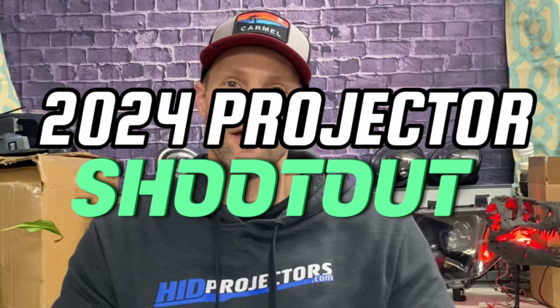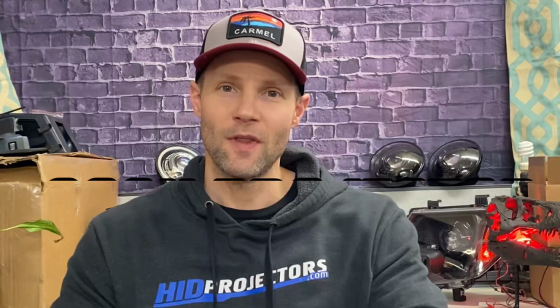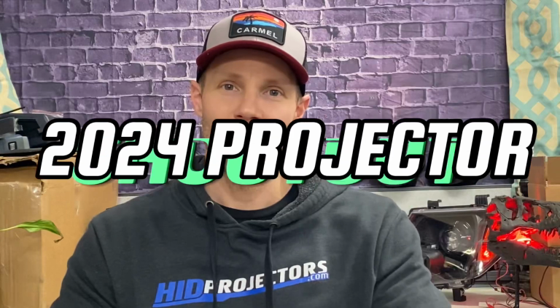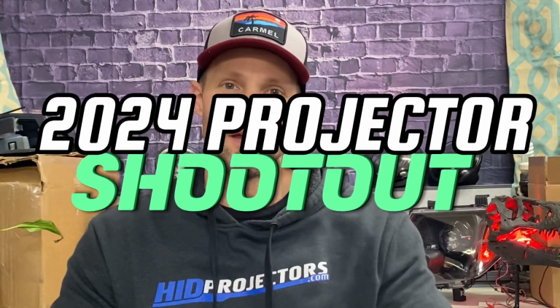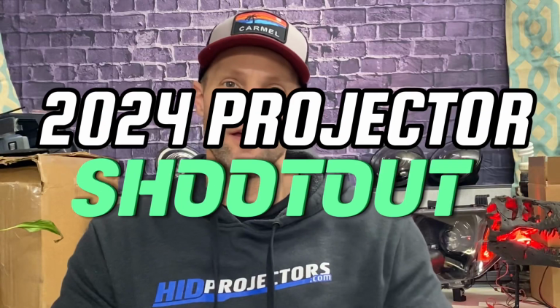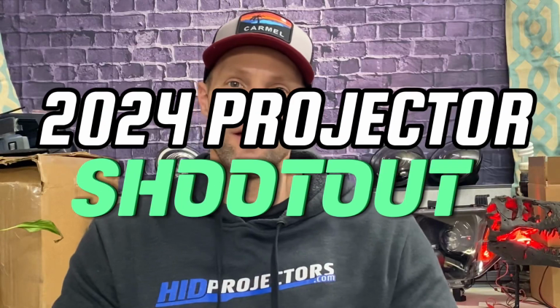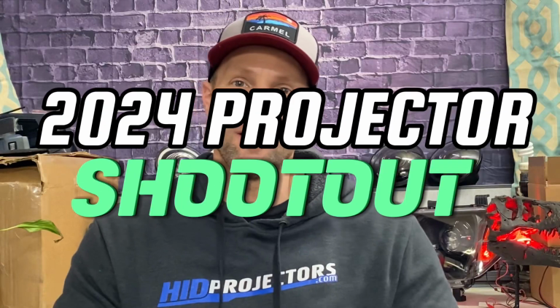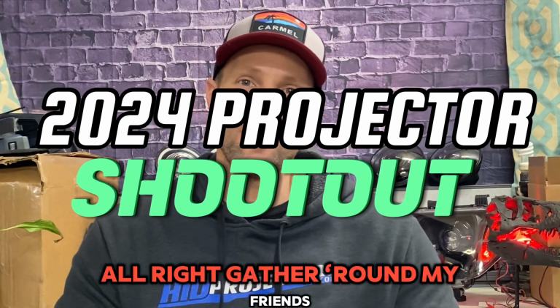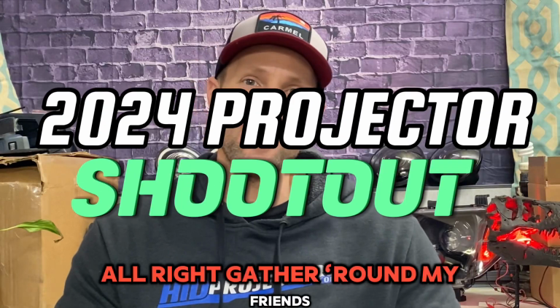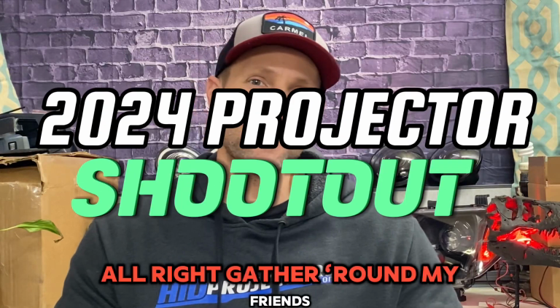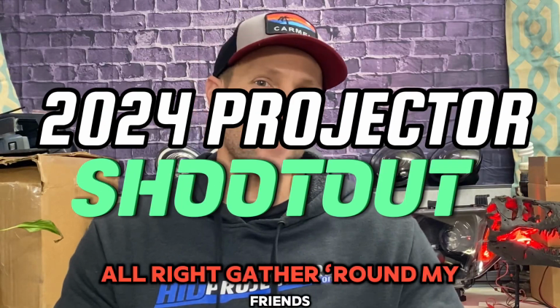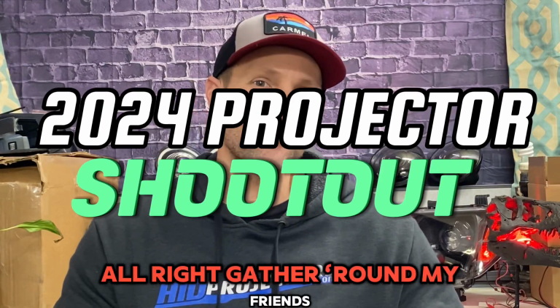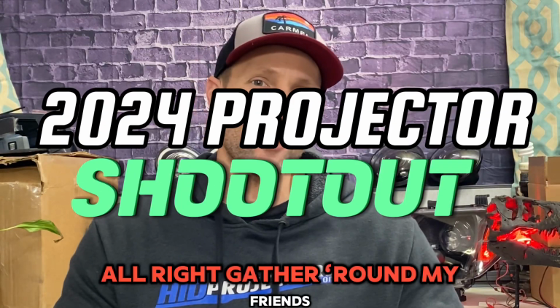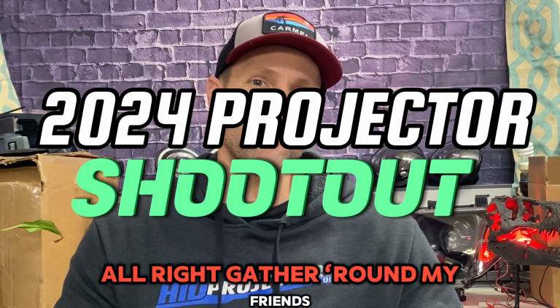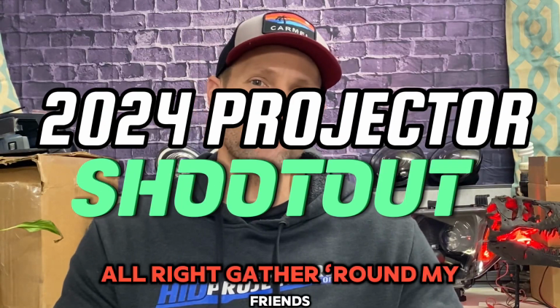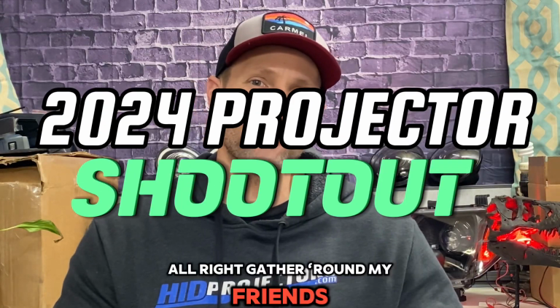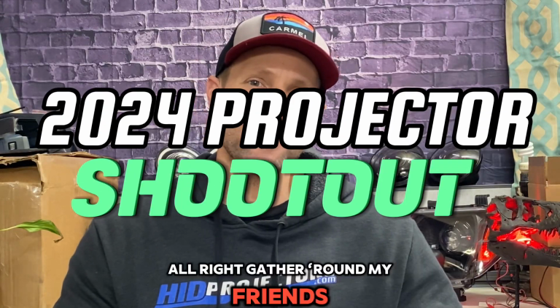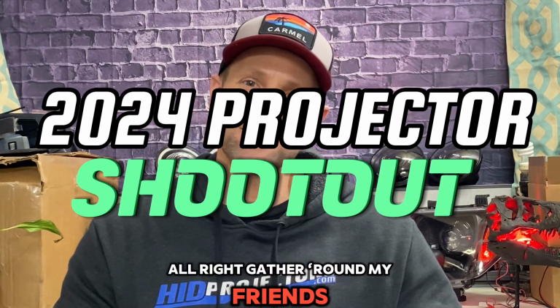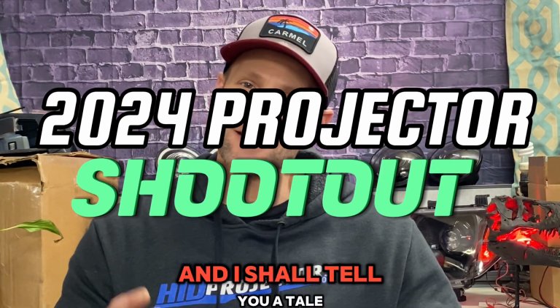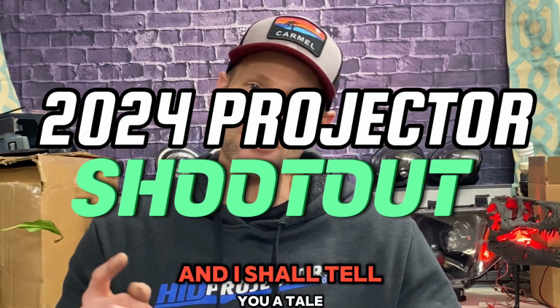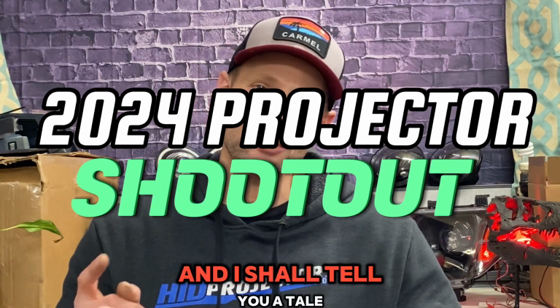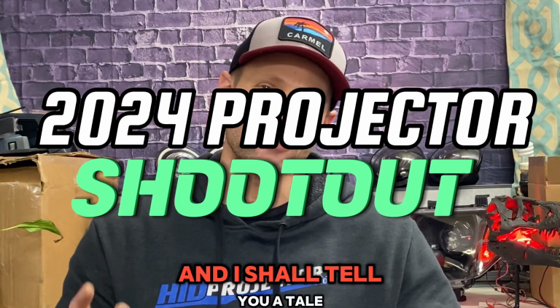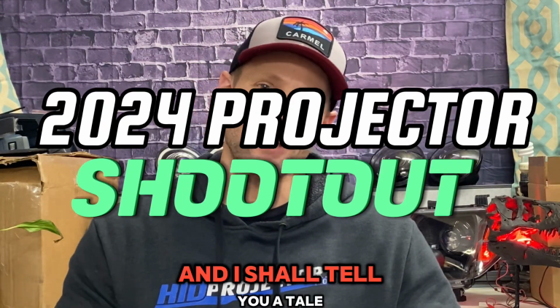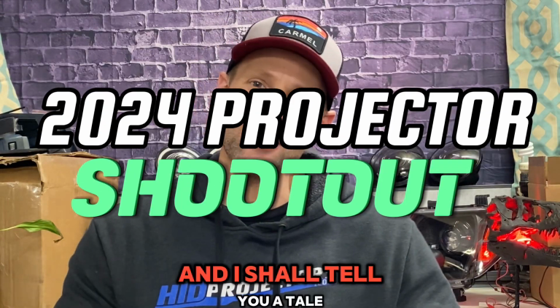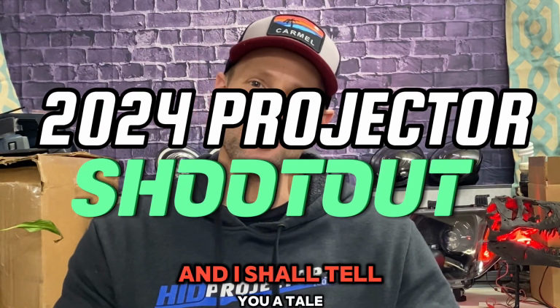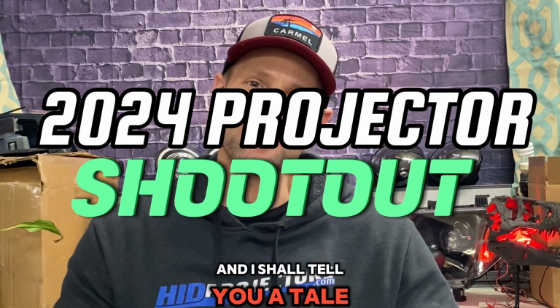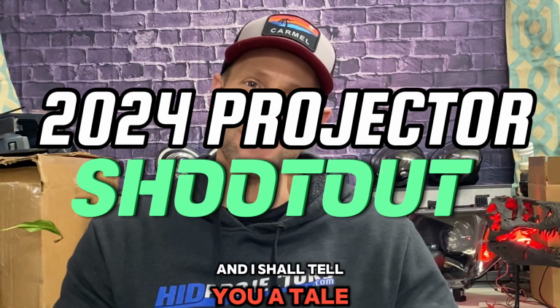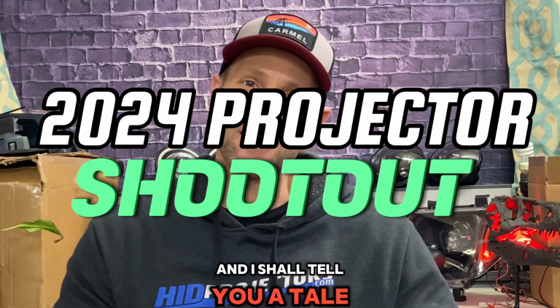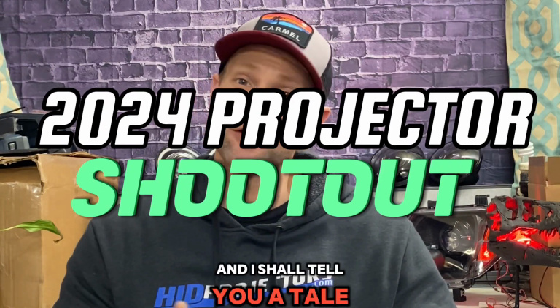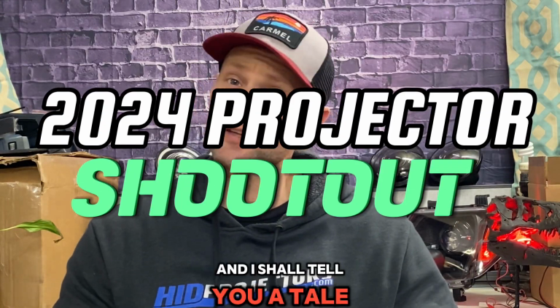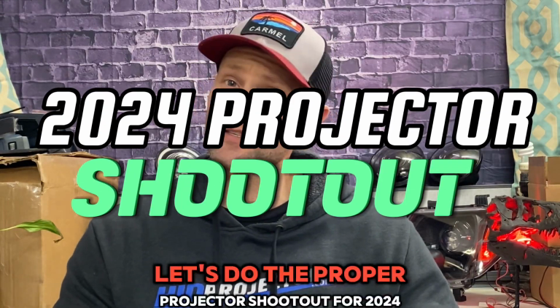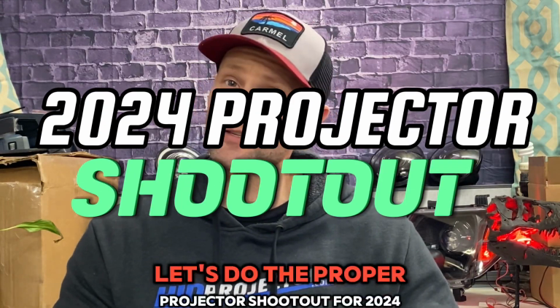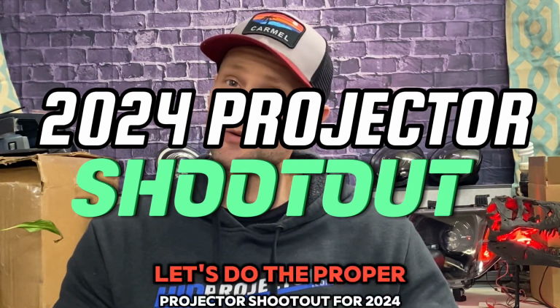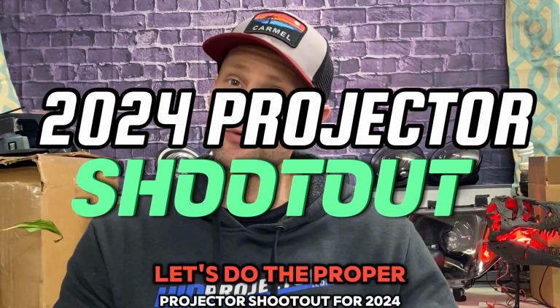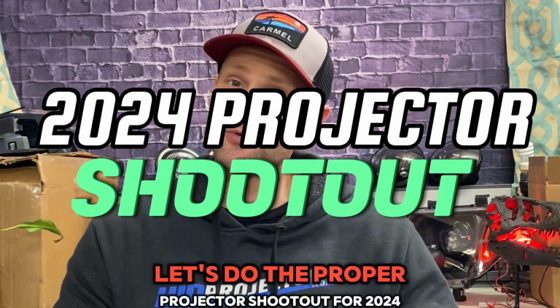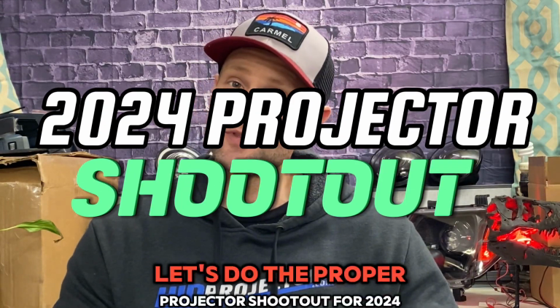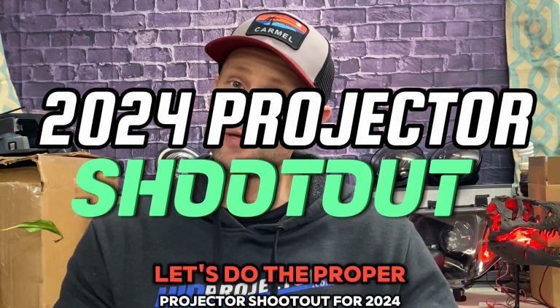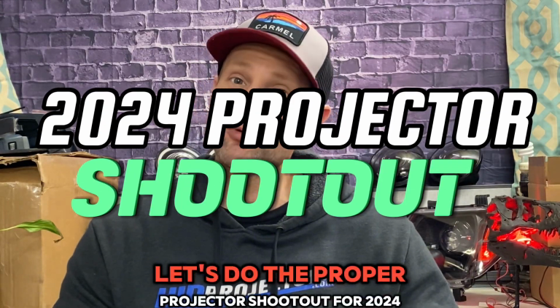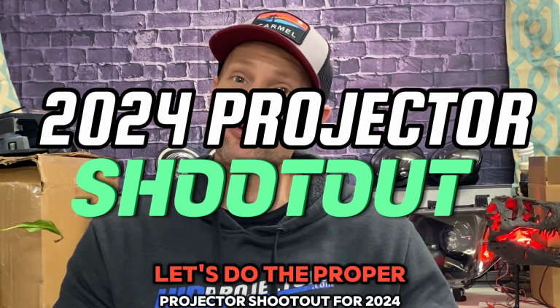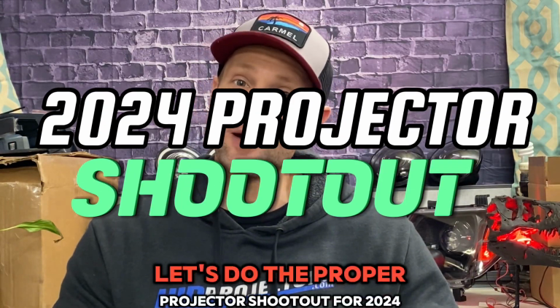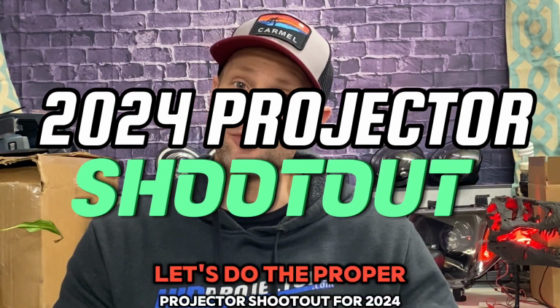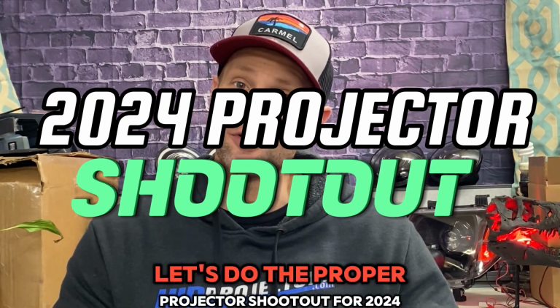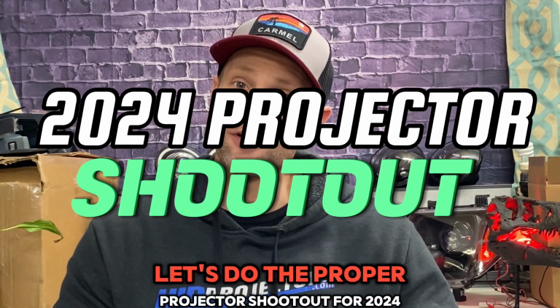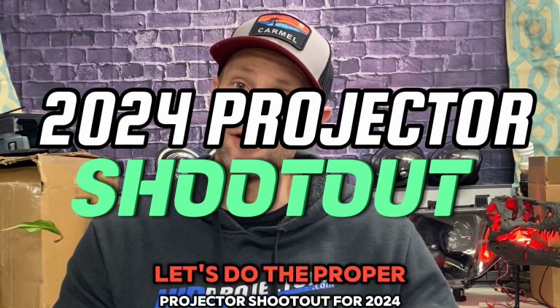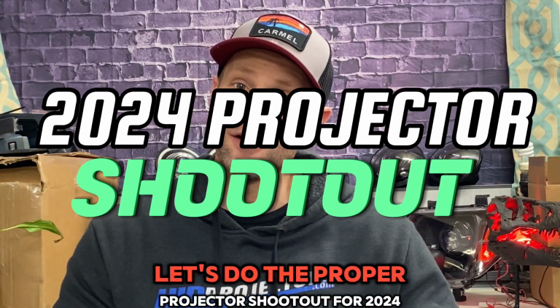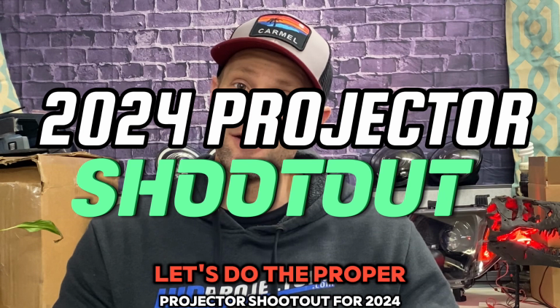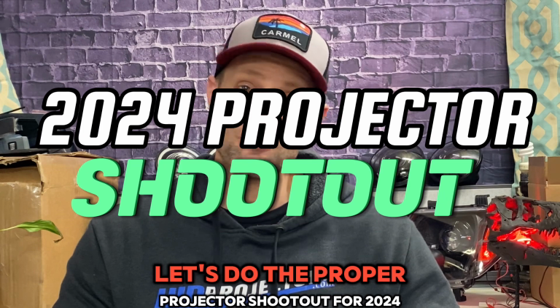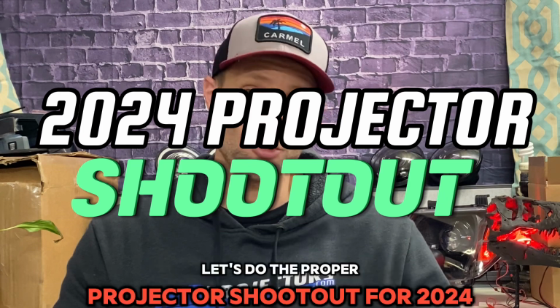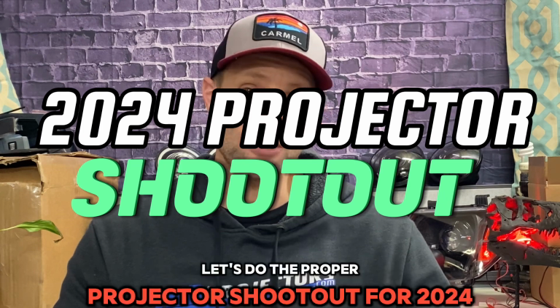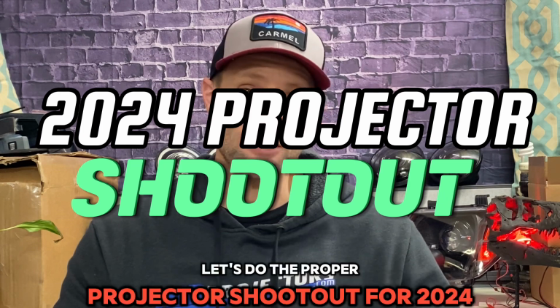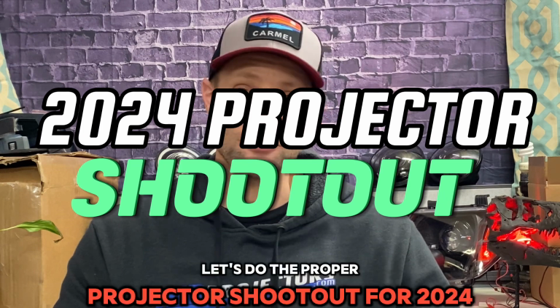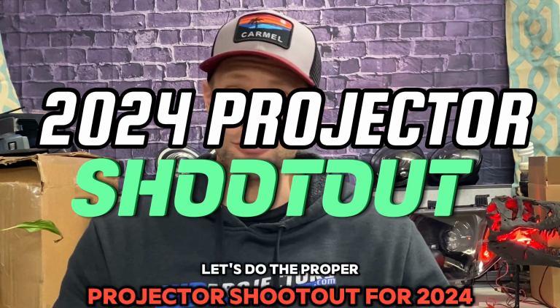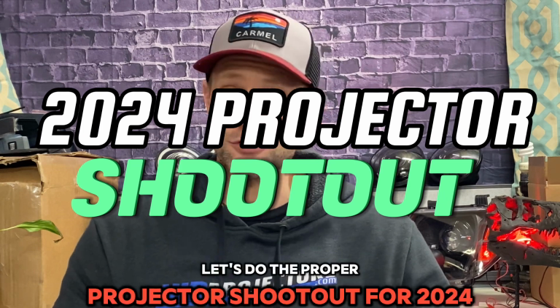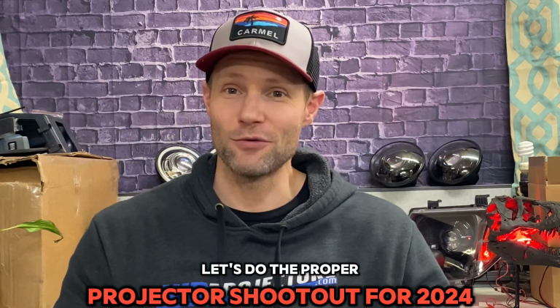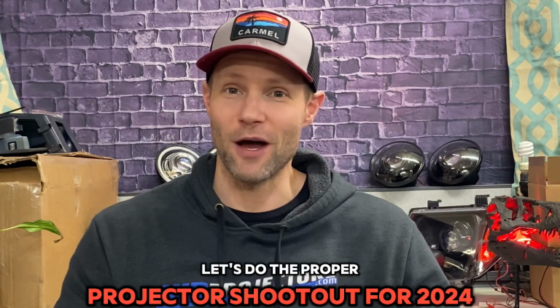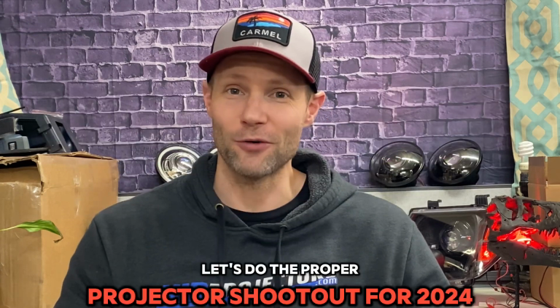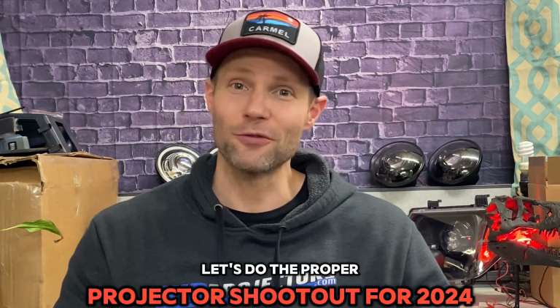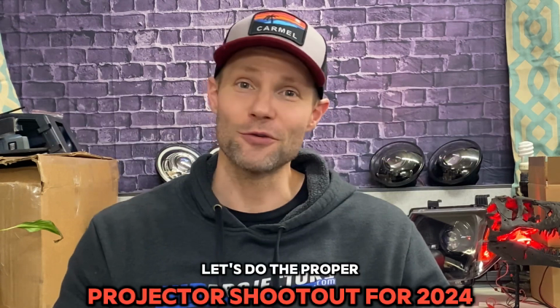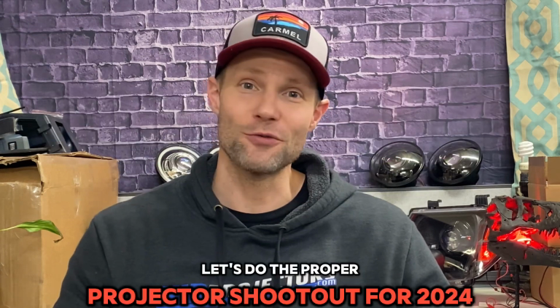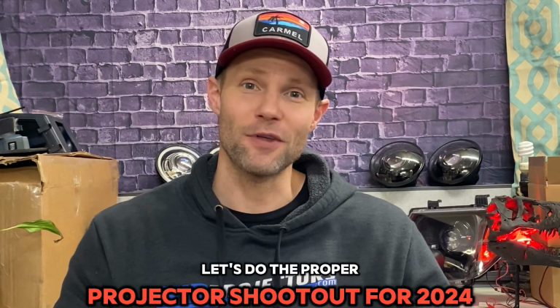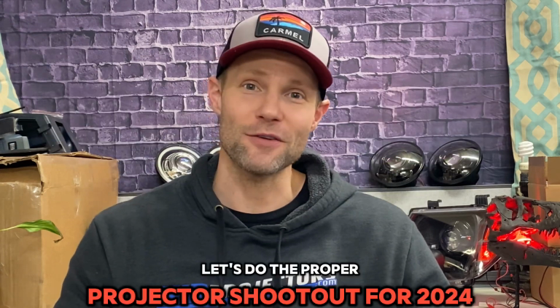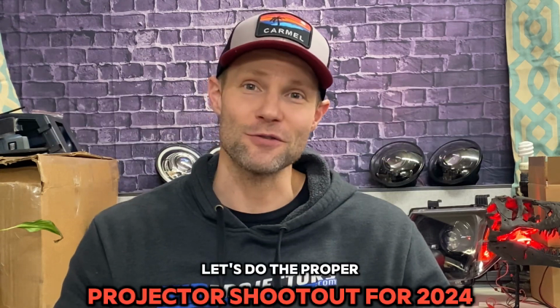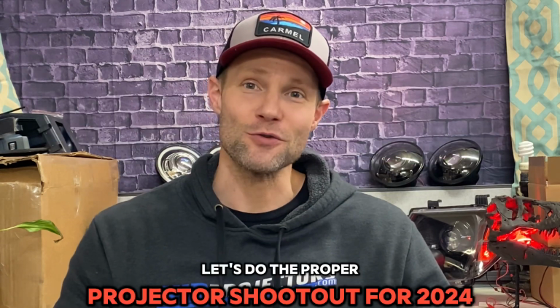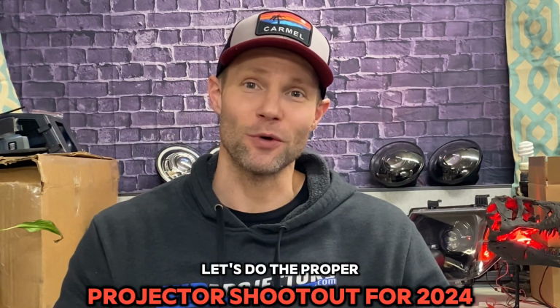Gather around my friends and I shall tell you a tale. Let's do the proper projector shootout for 2024.